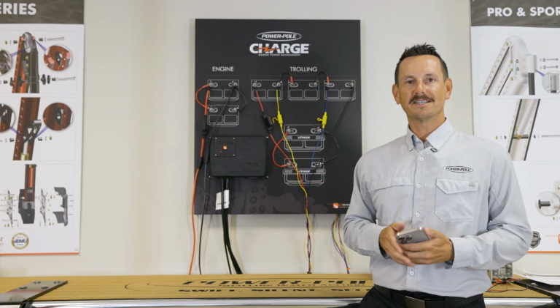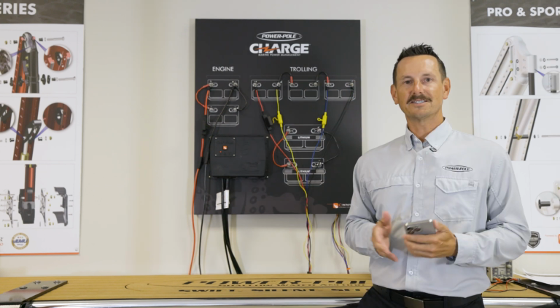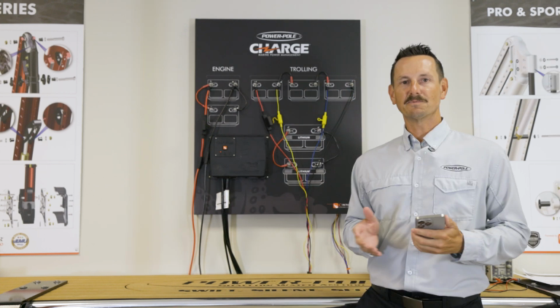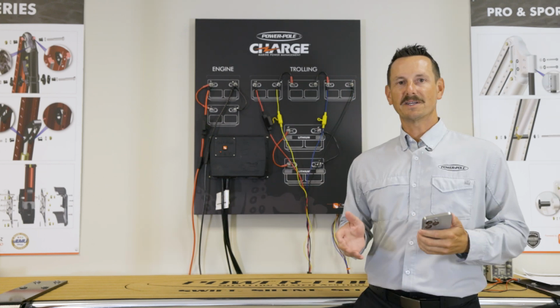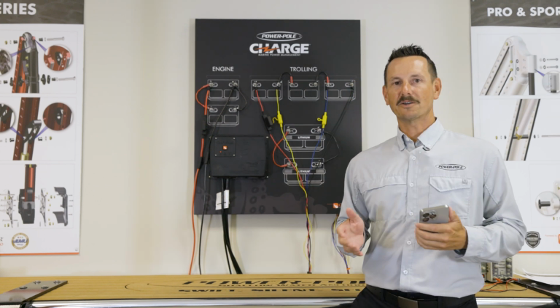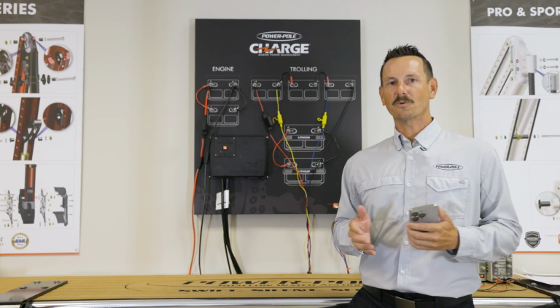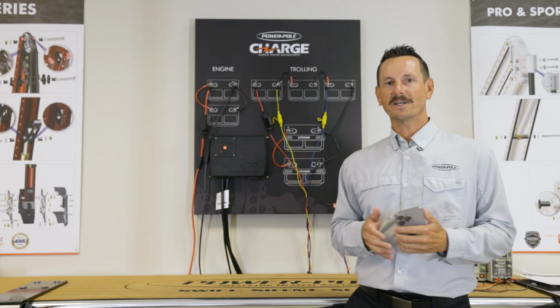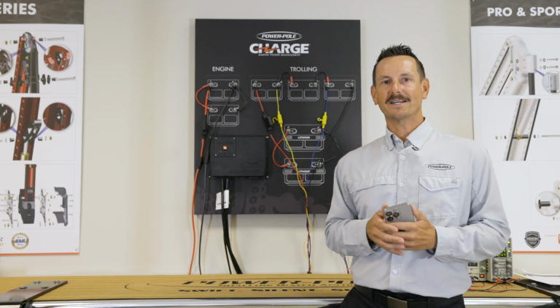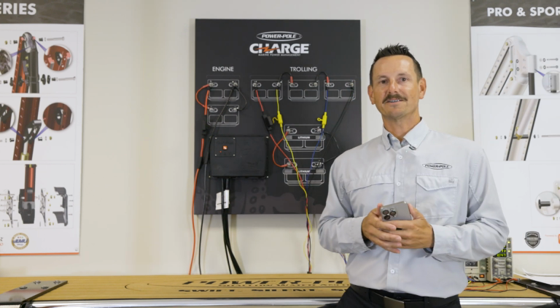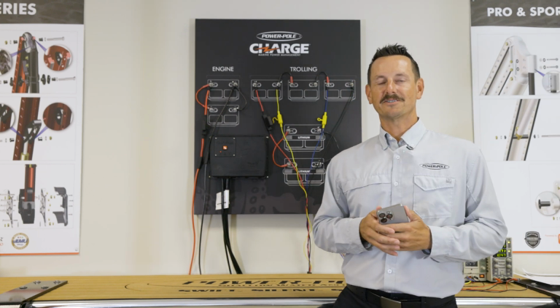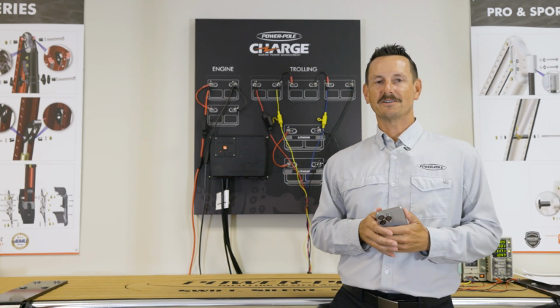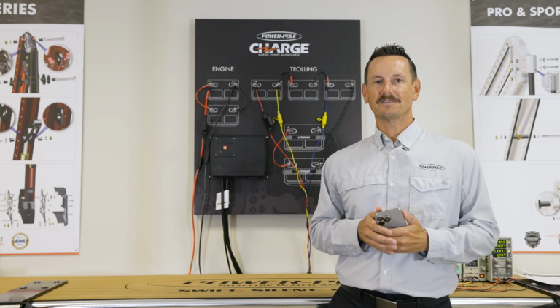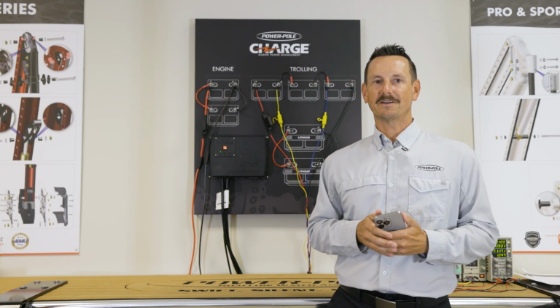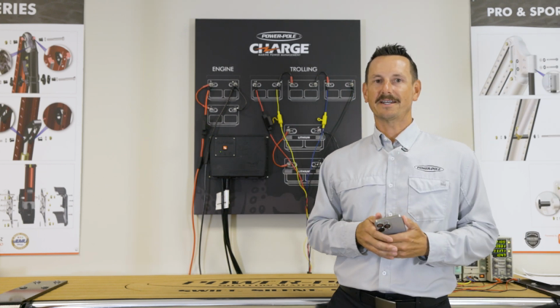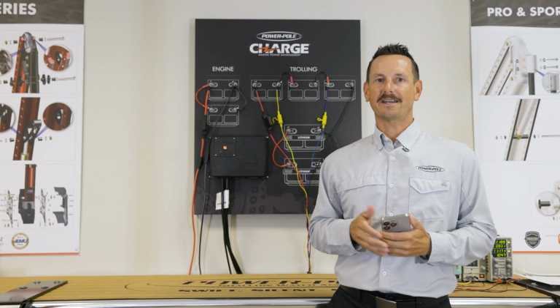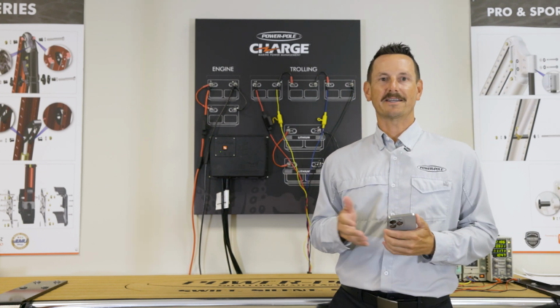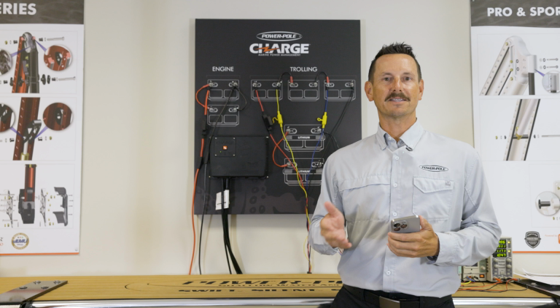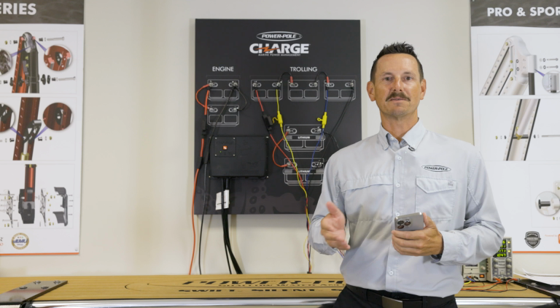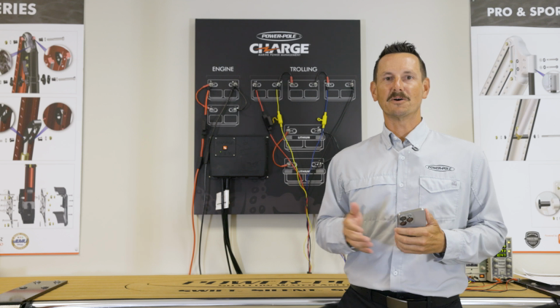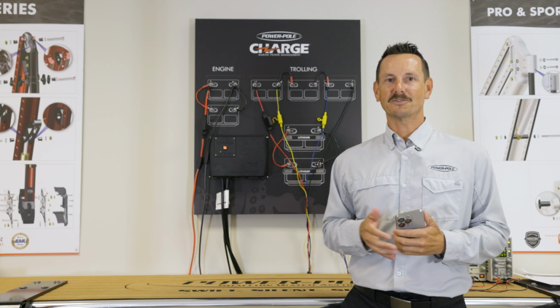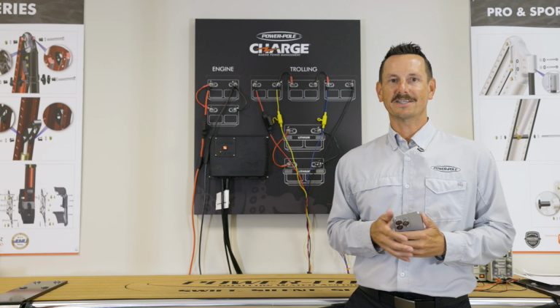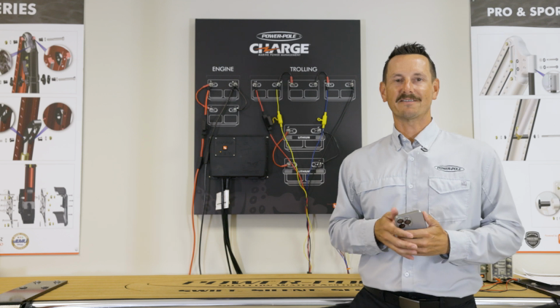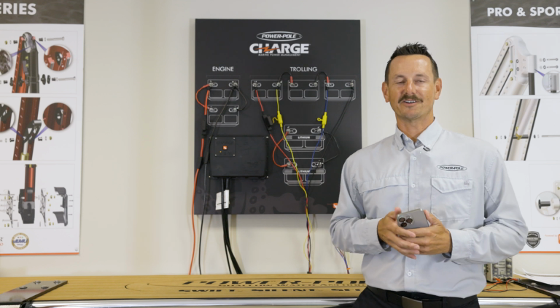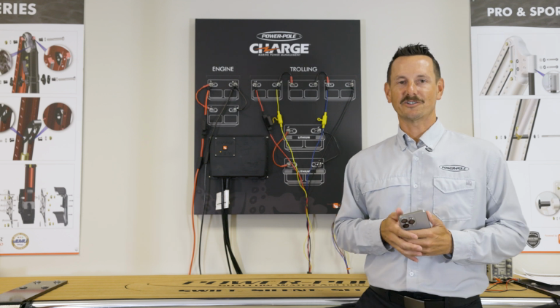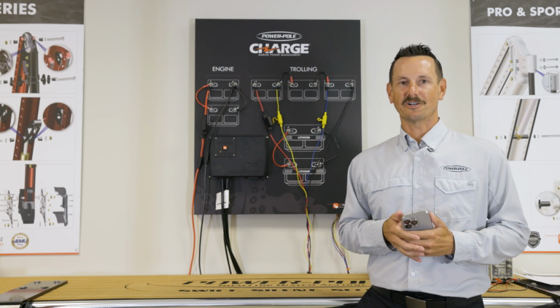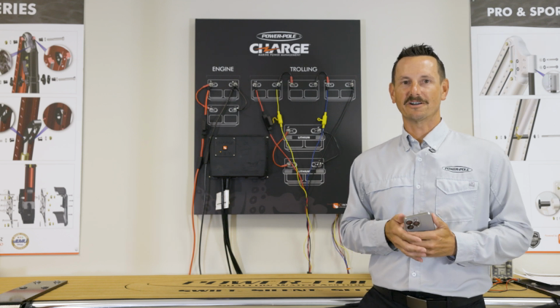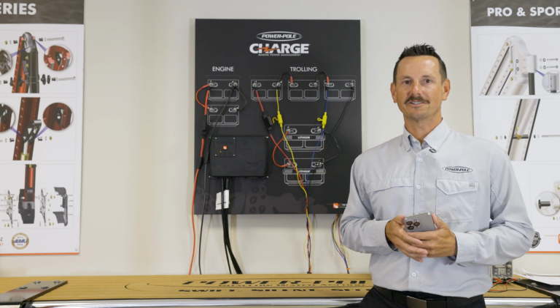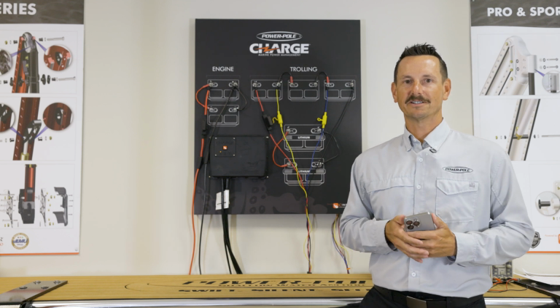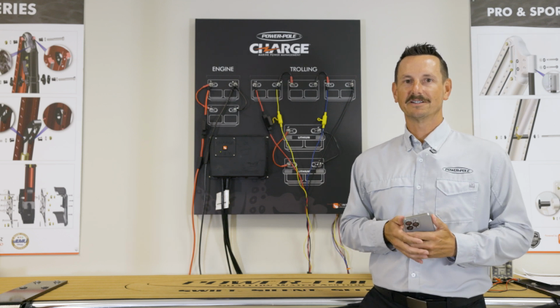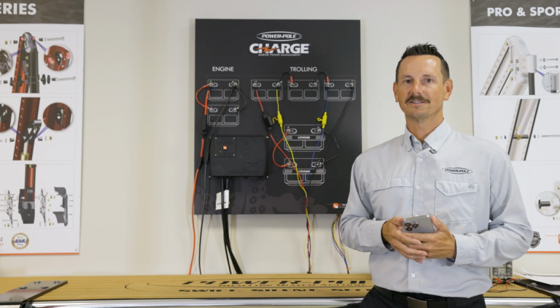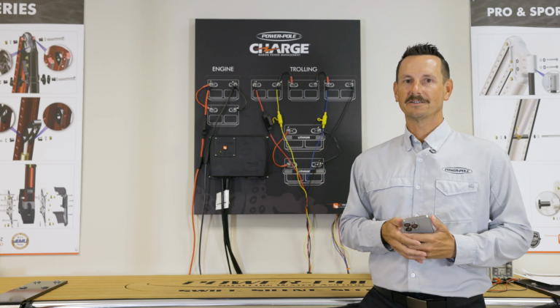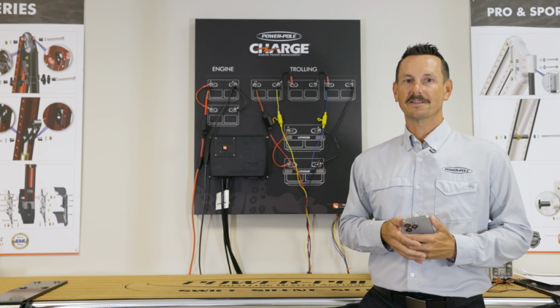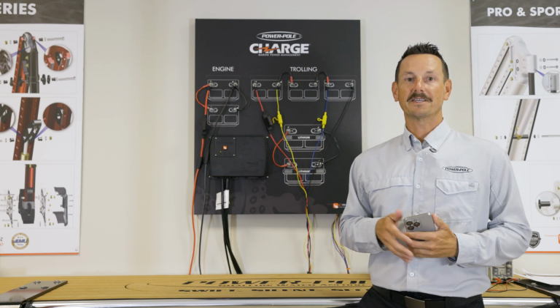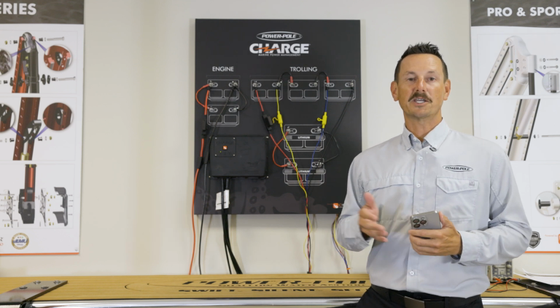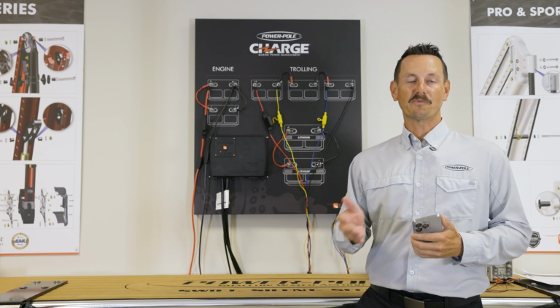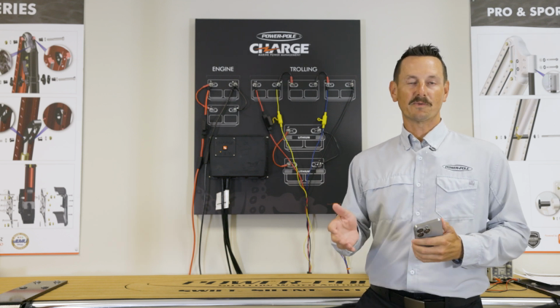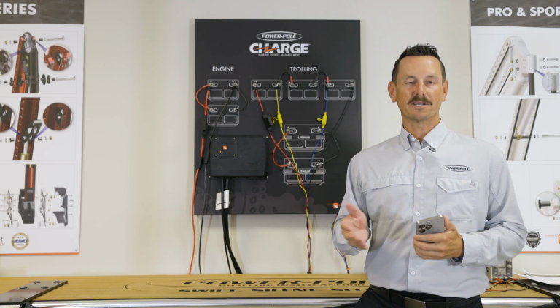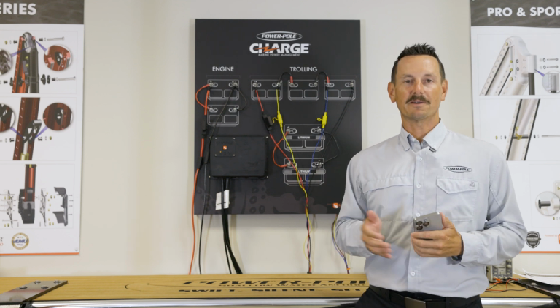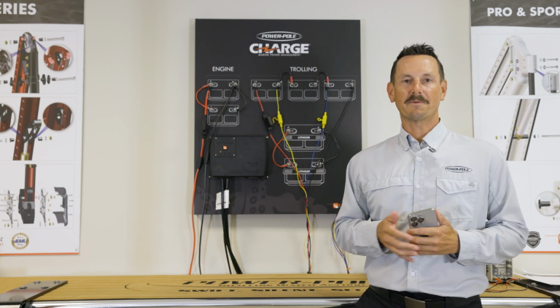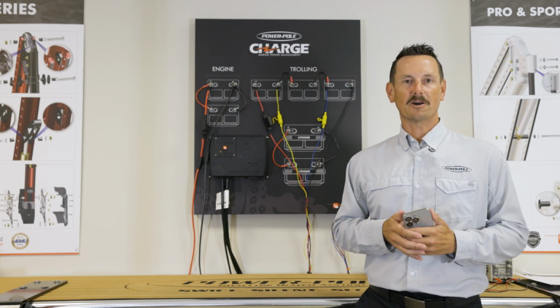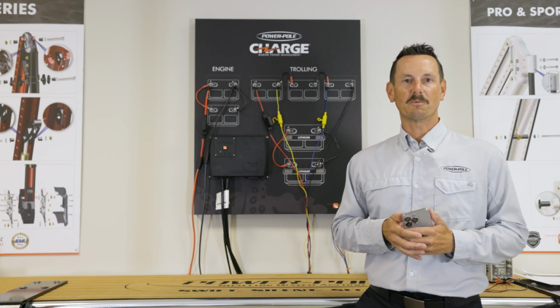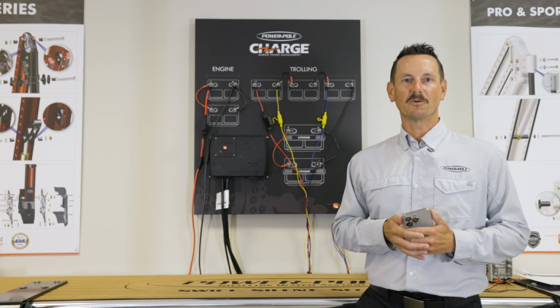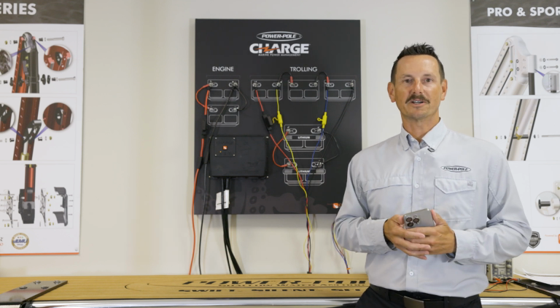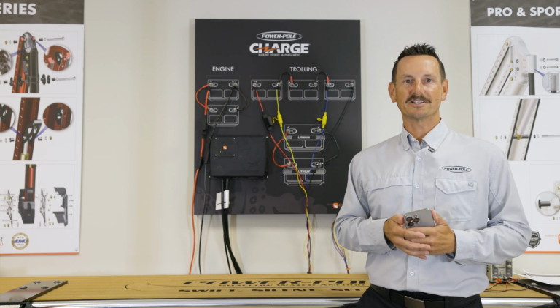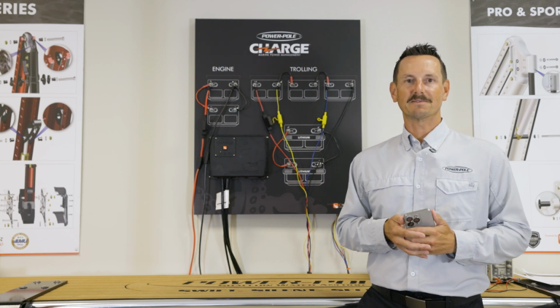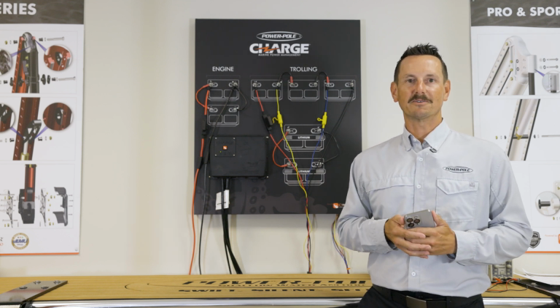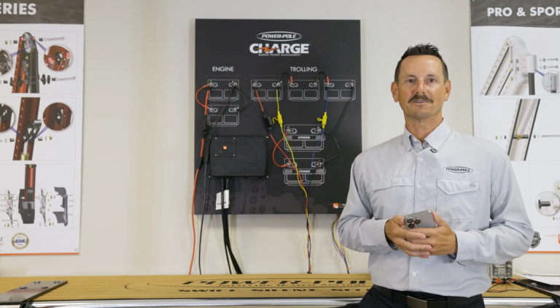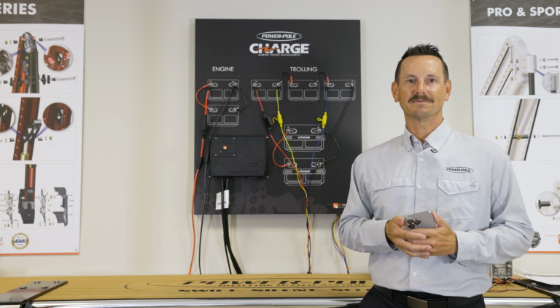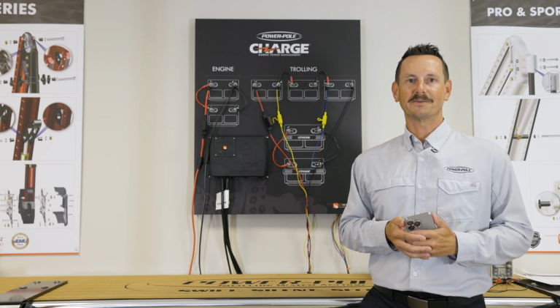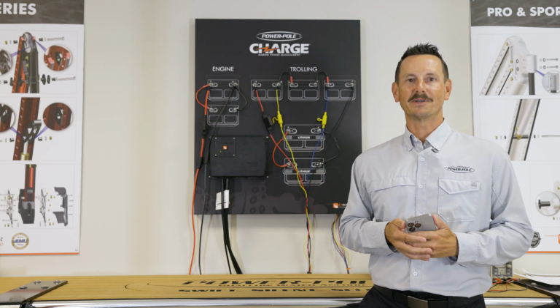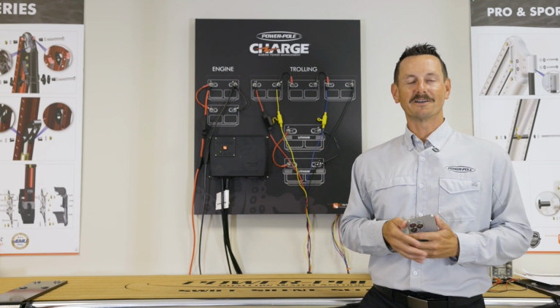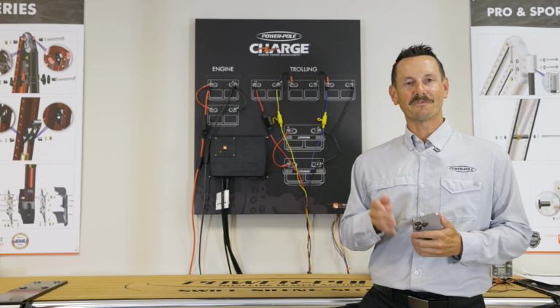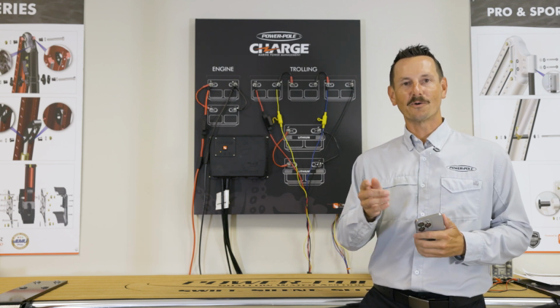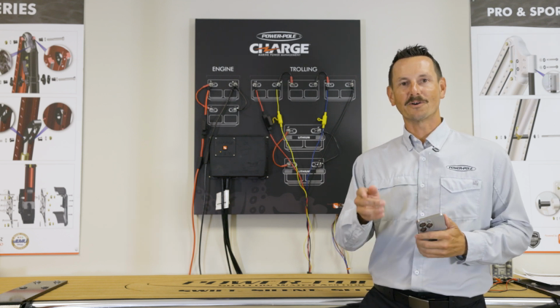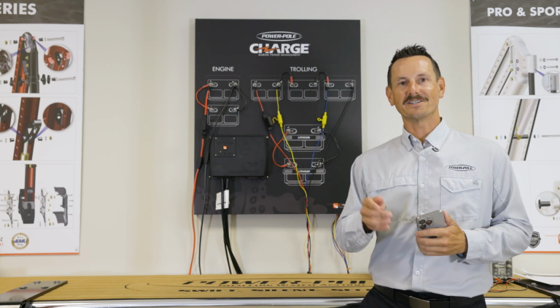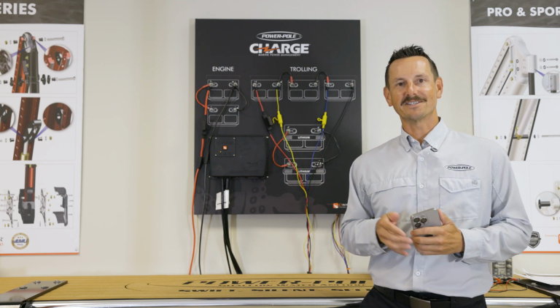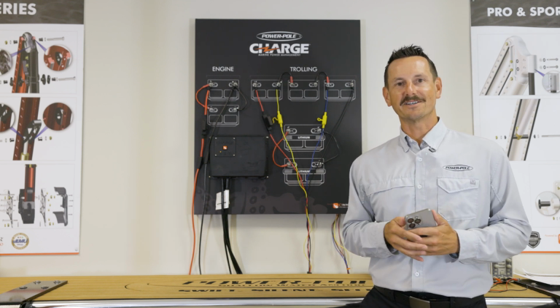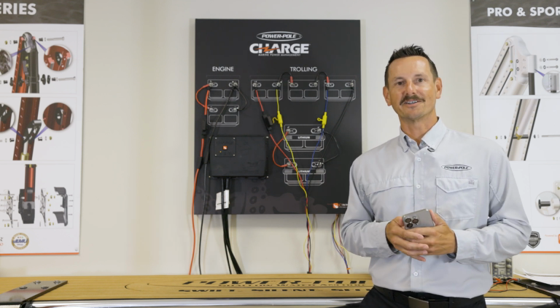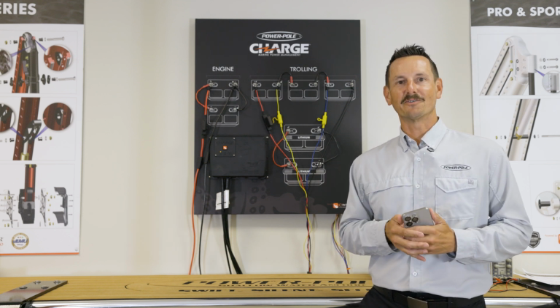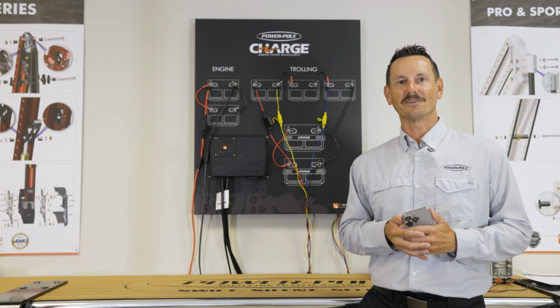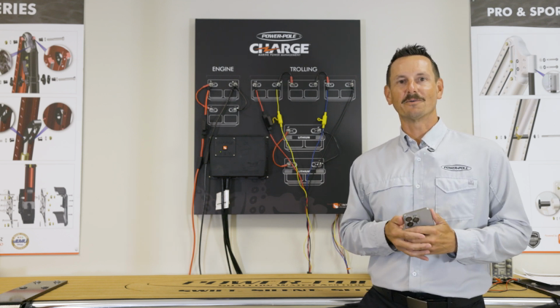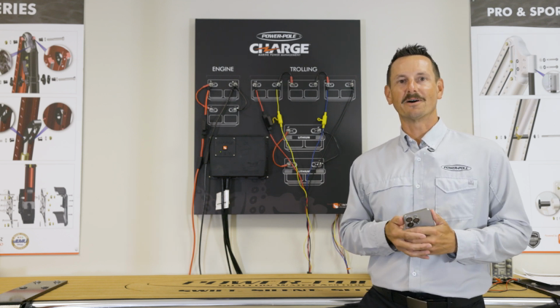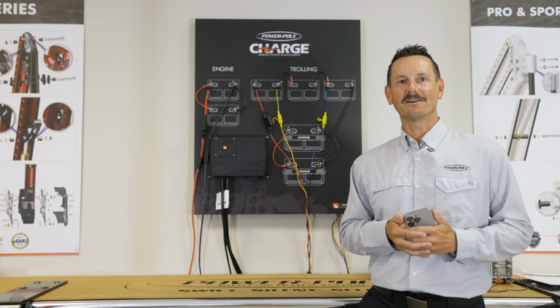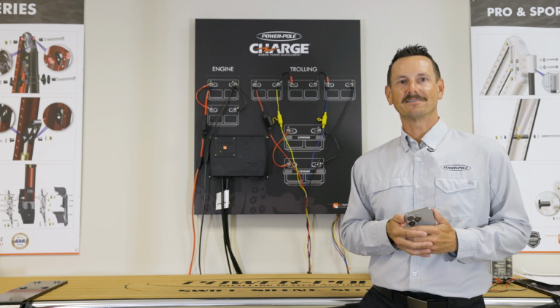This has been a quick how-to on how to get the most out of your Charge. Thank you for being a PowerPool customer and we look forward to seeing you on the water.